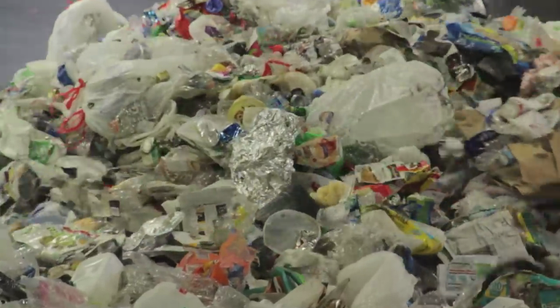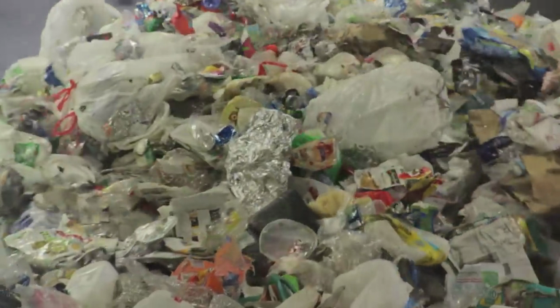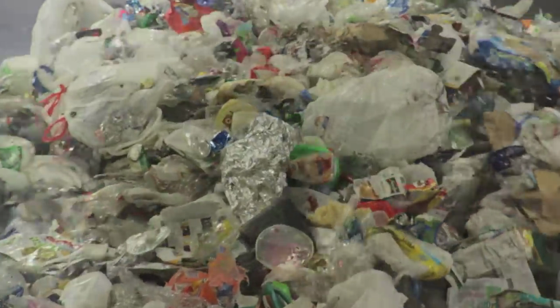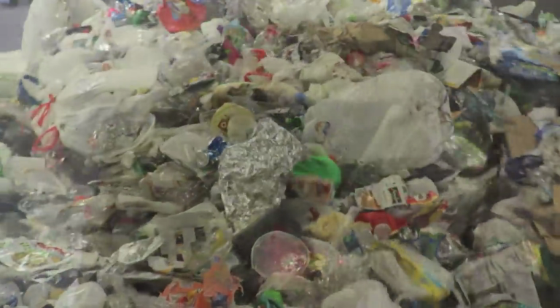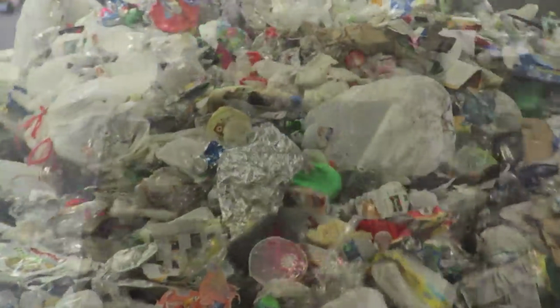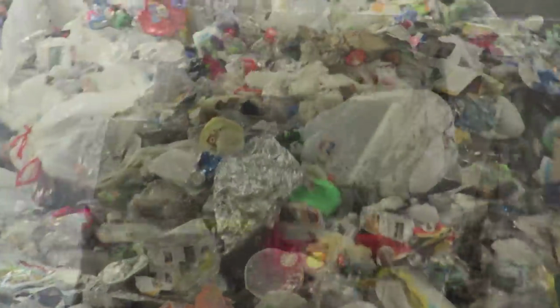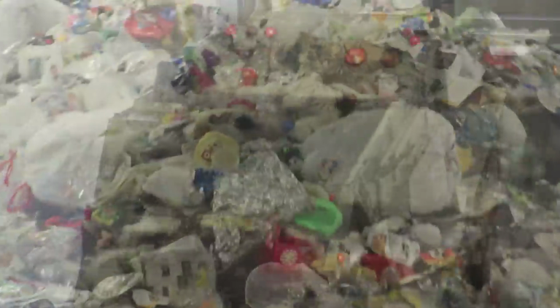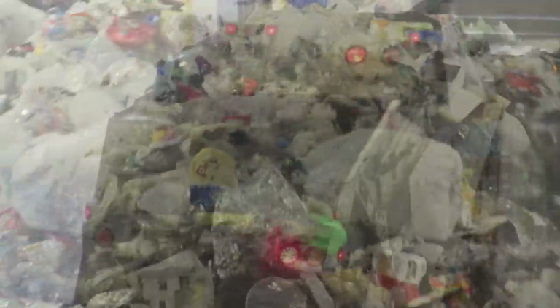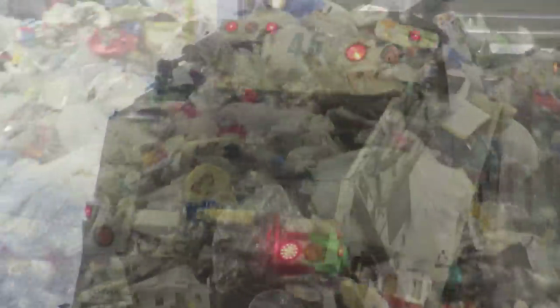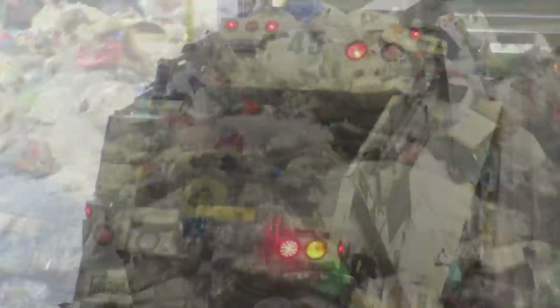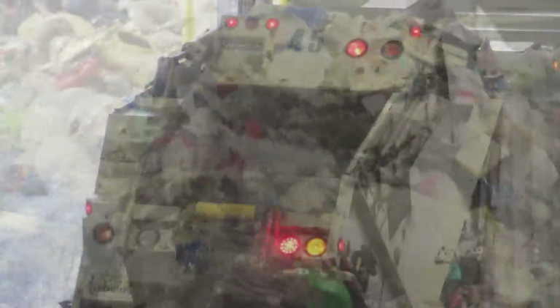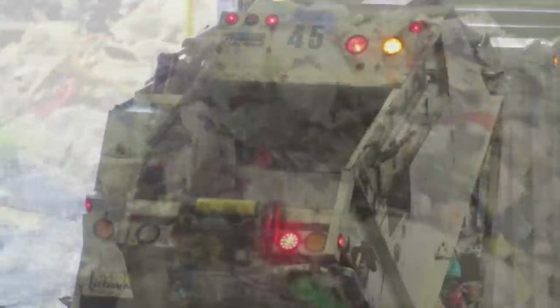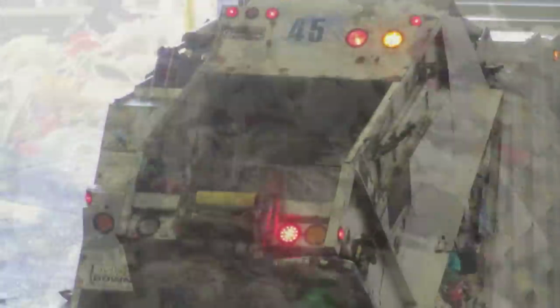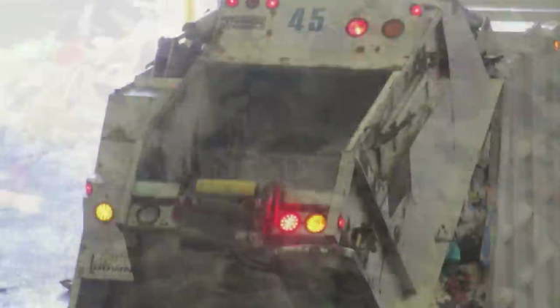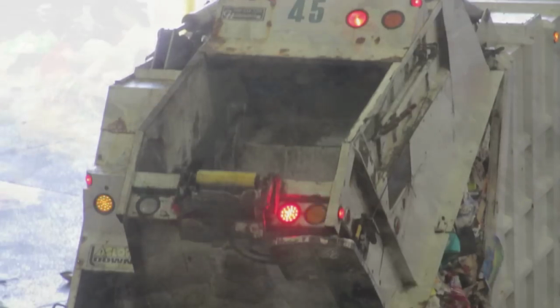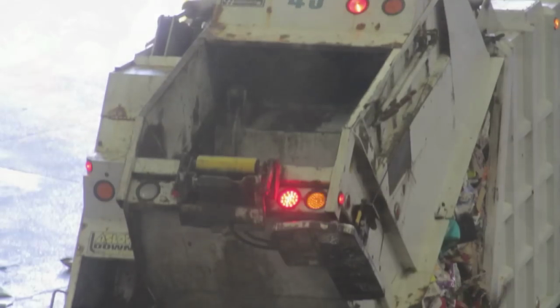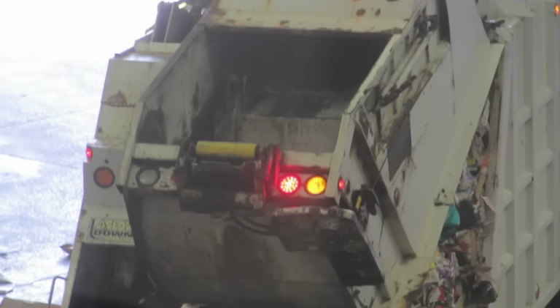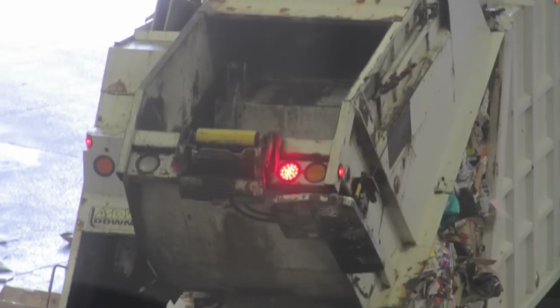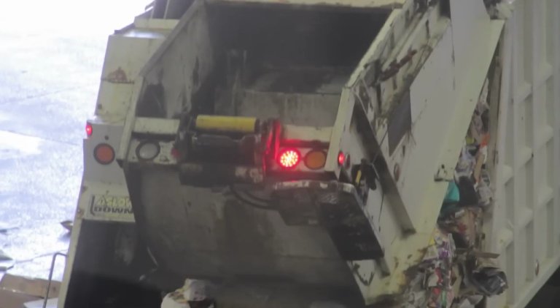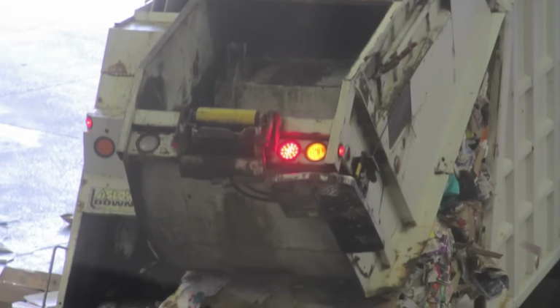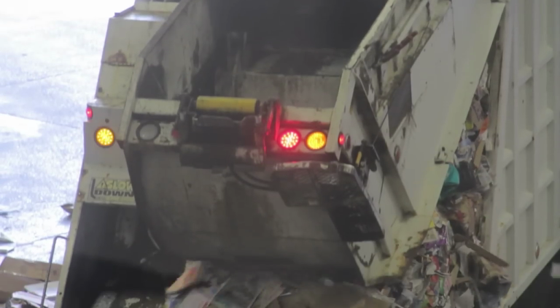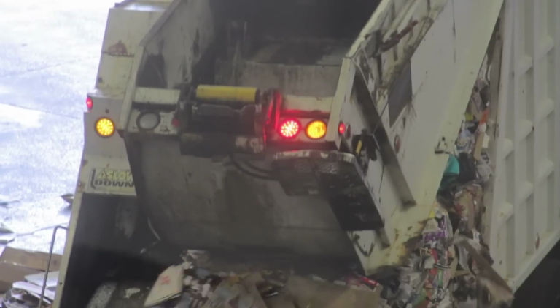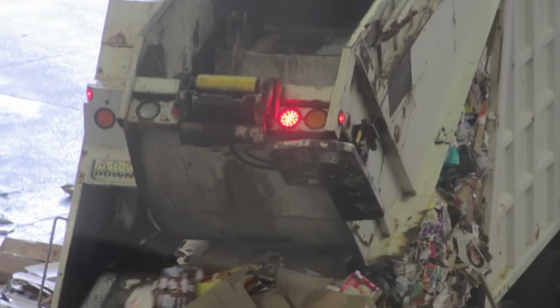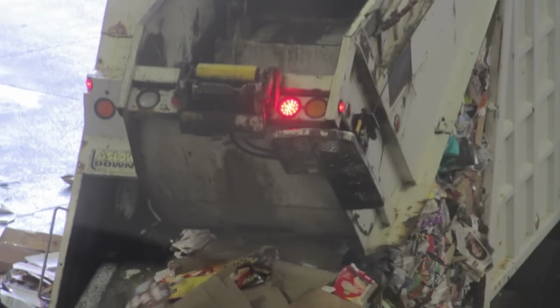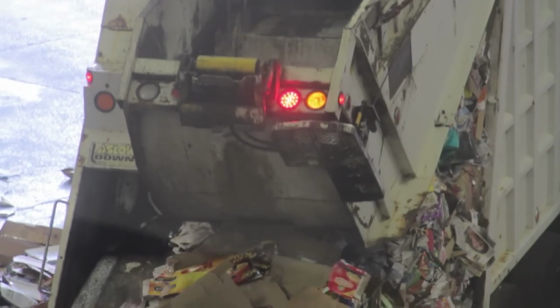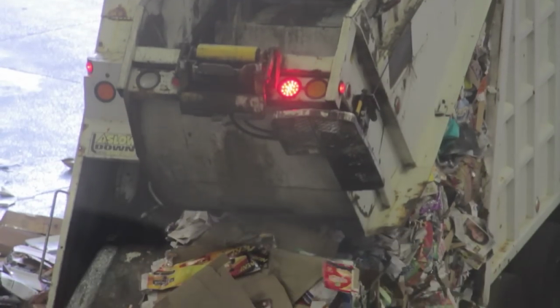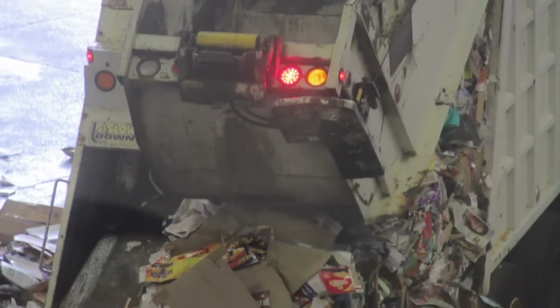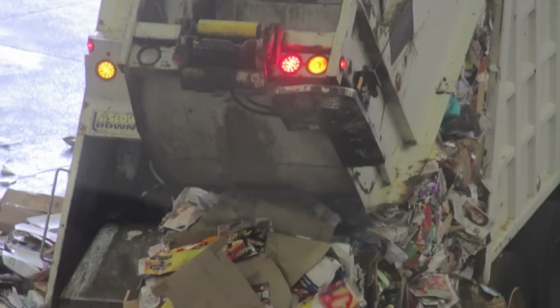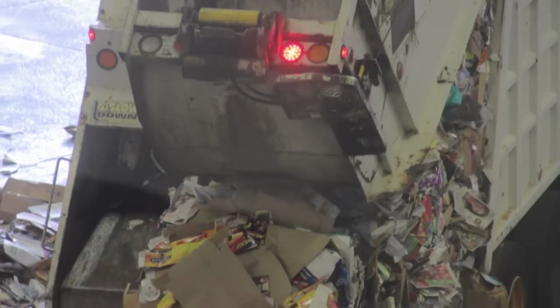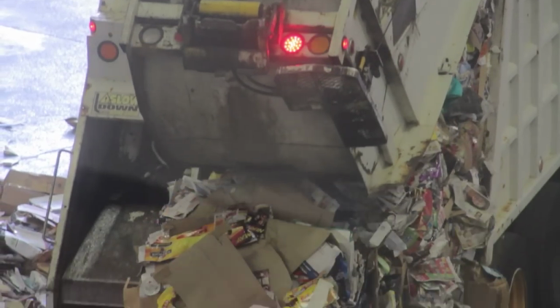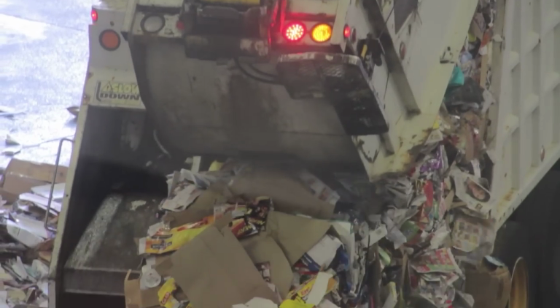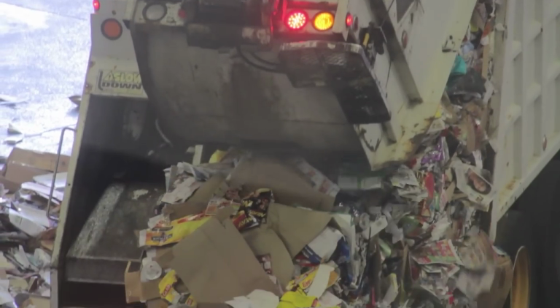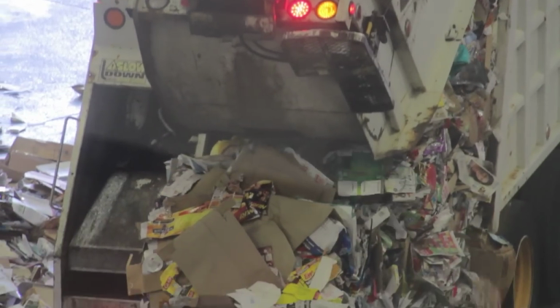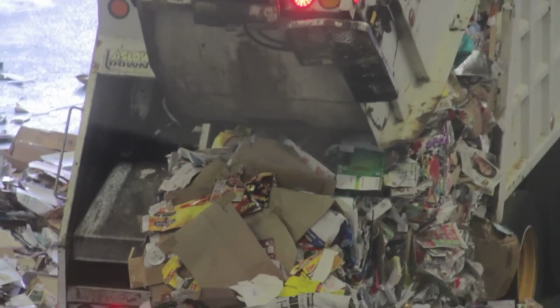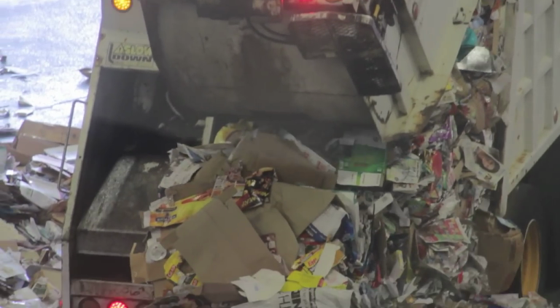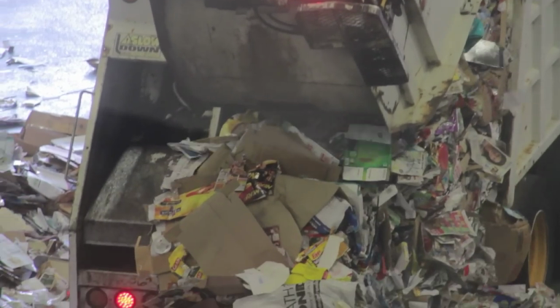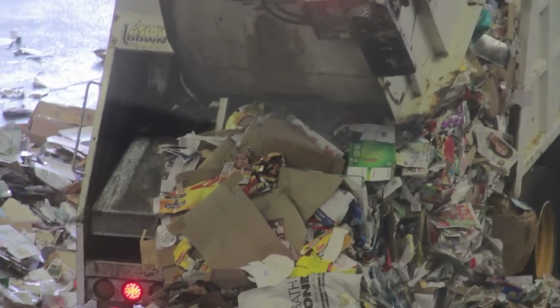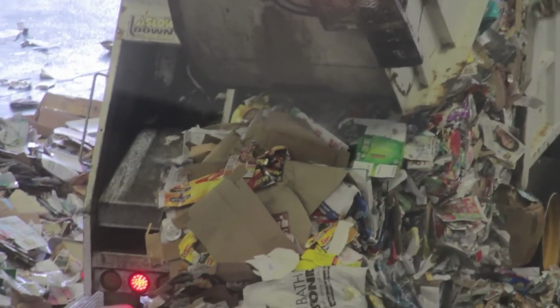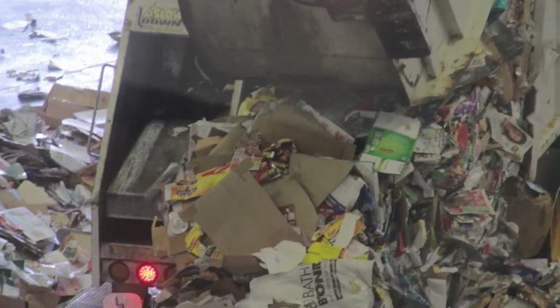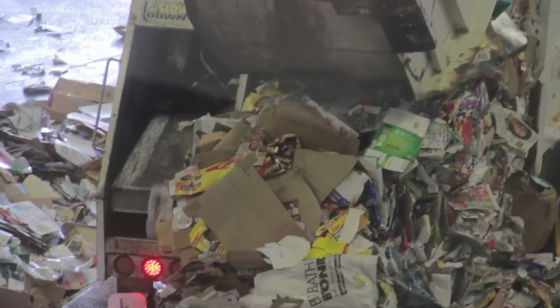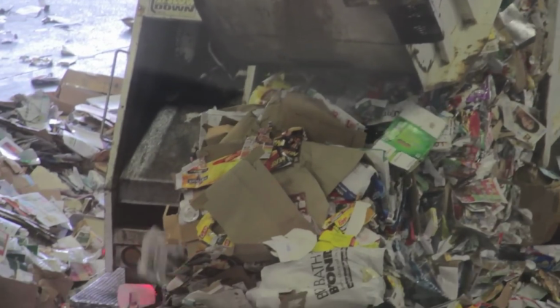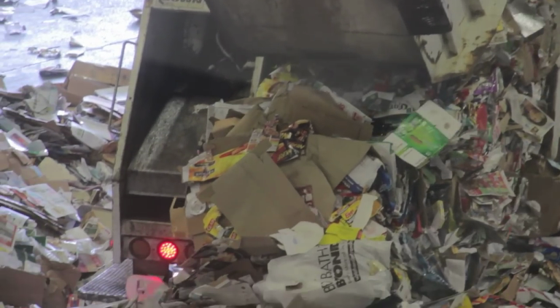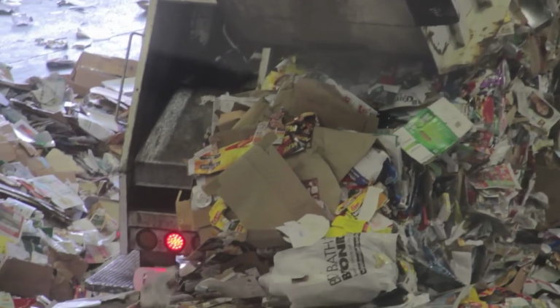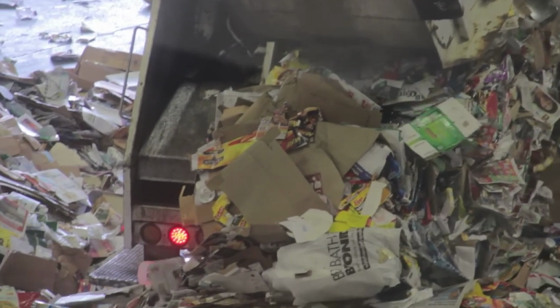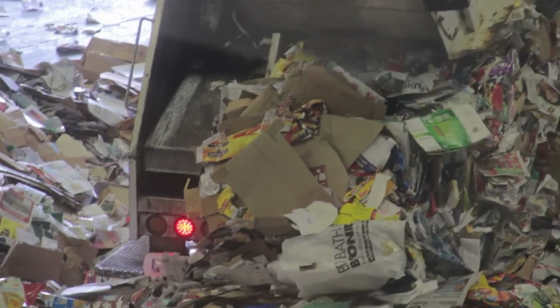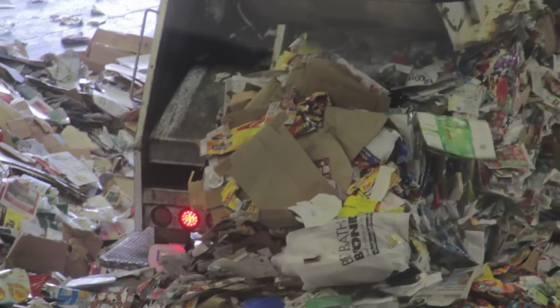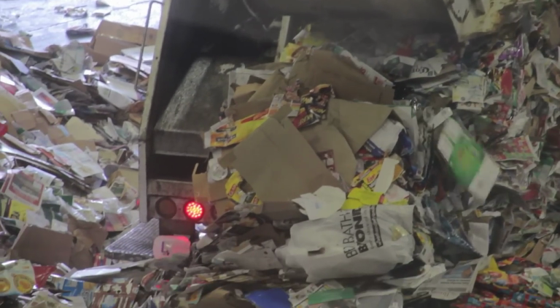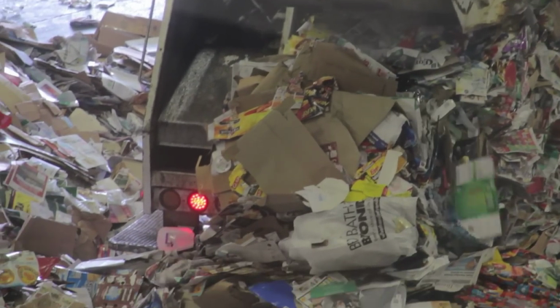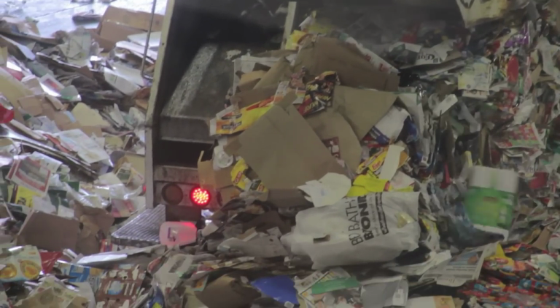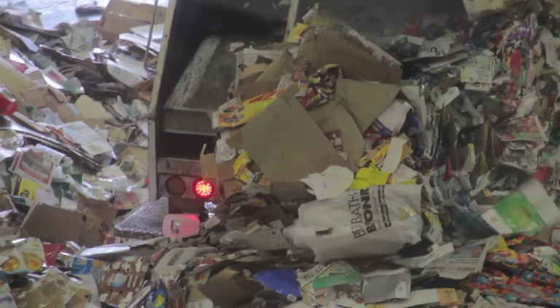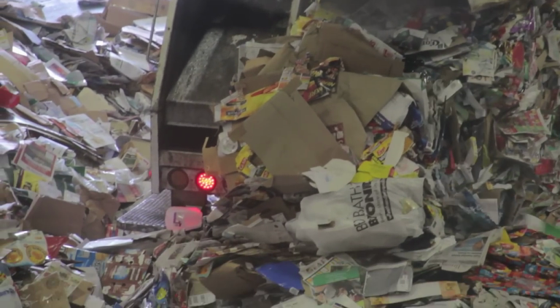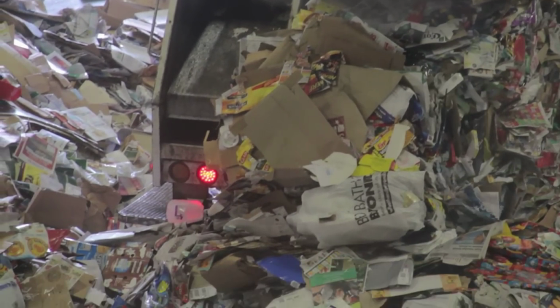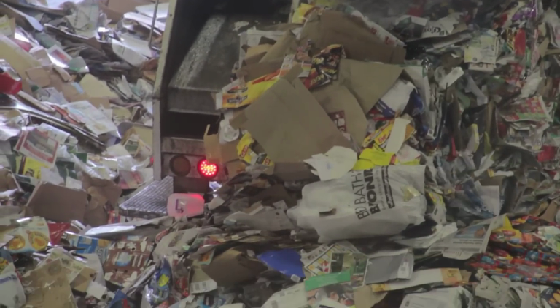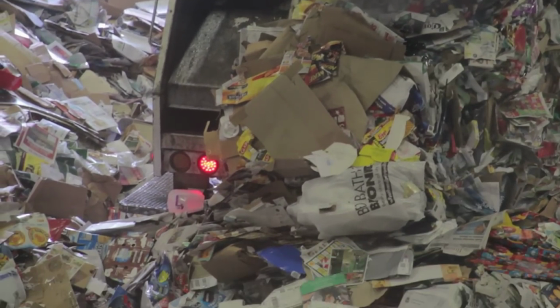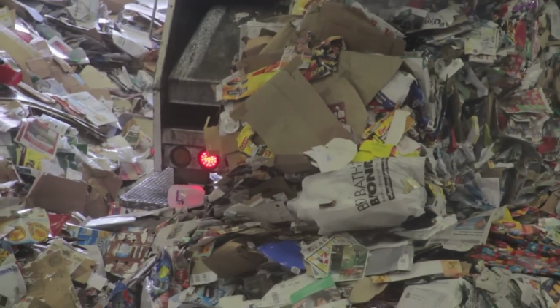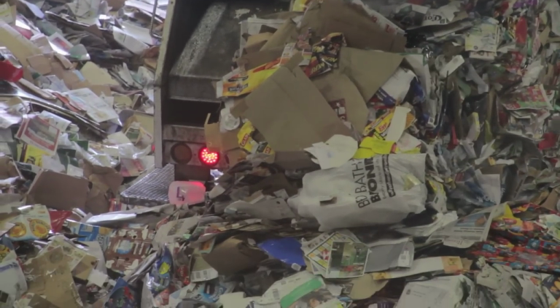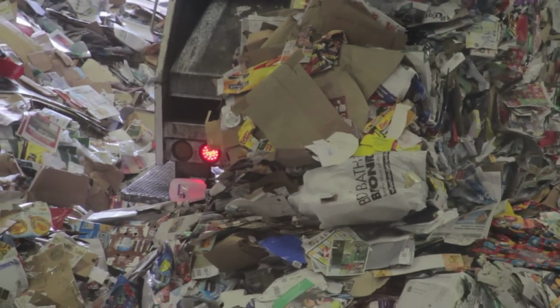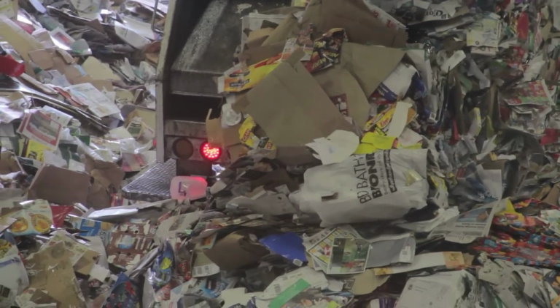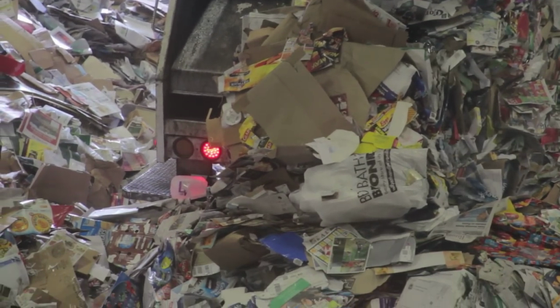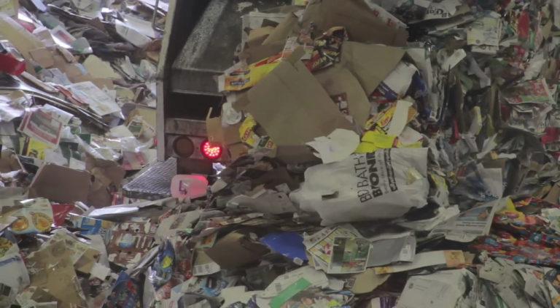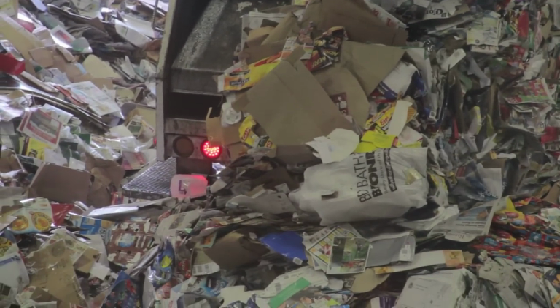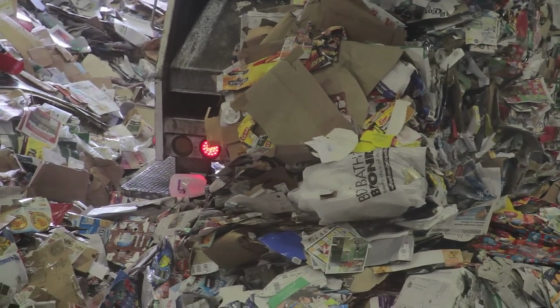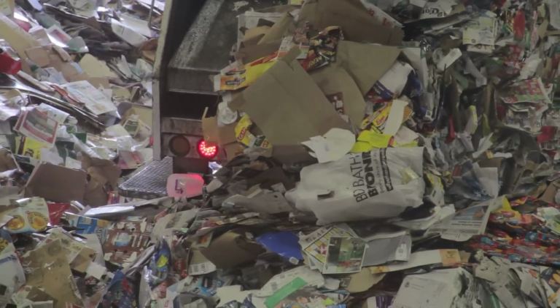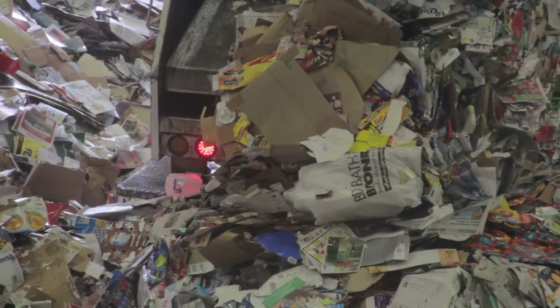The journey starts with the collection truck. Once a week, the collection truck comes by the home on a designated day, and when the truck is full, it comes here.